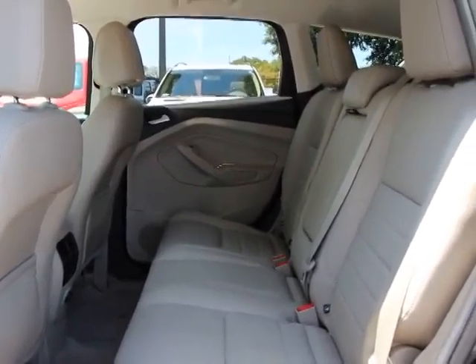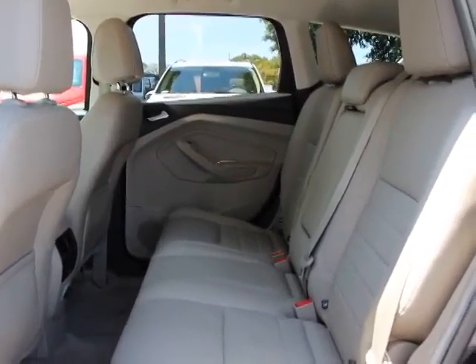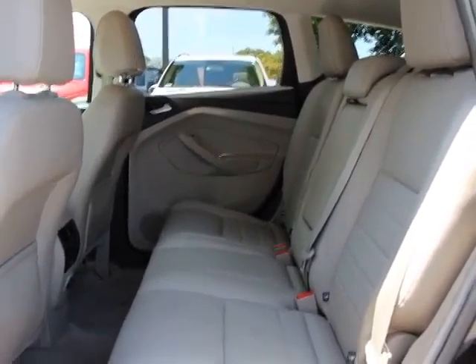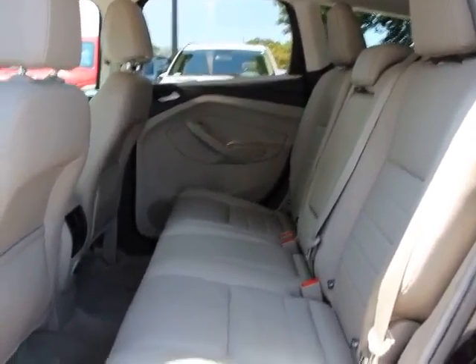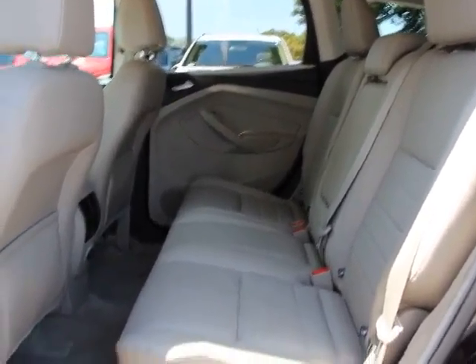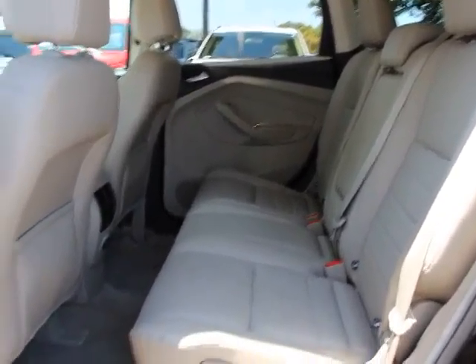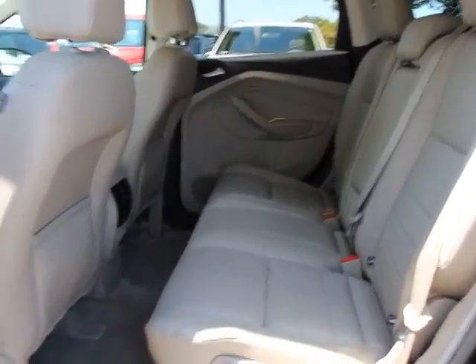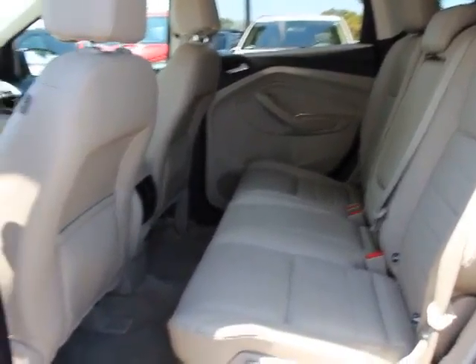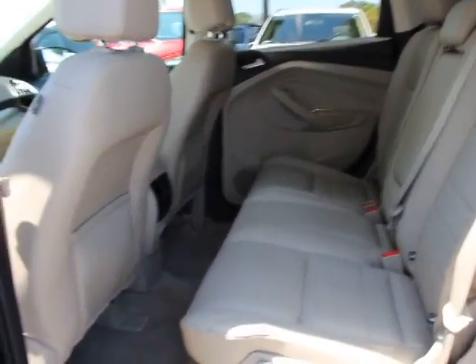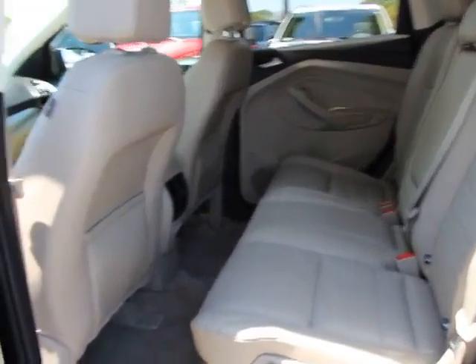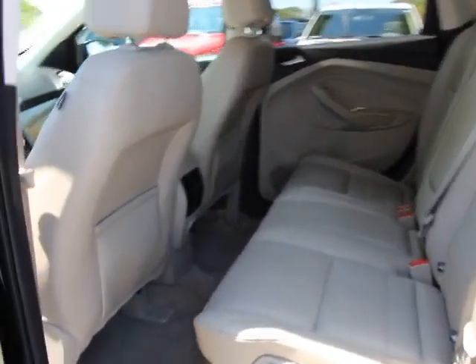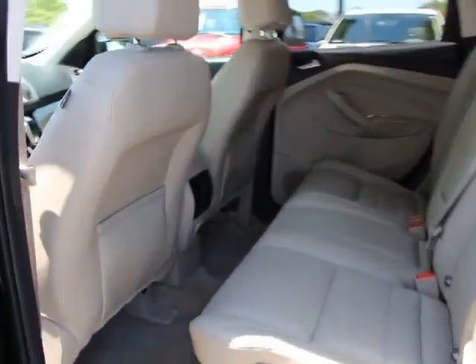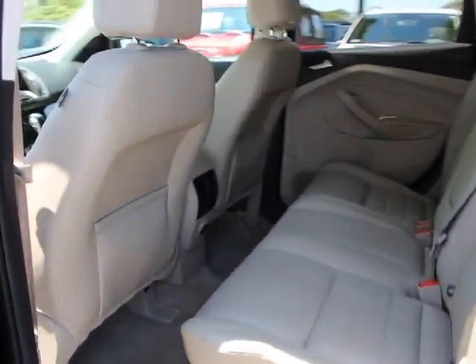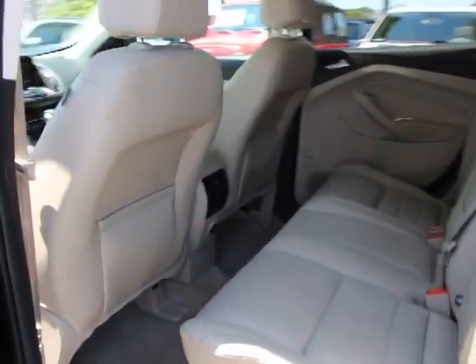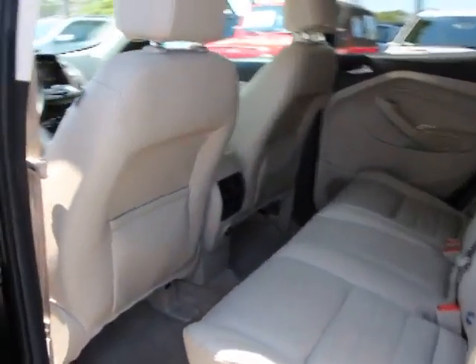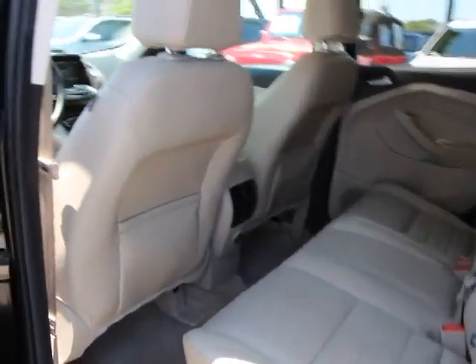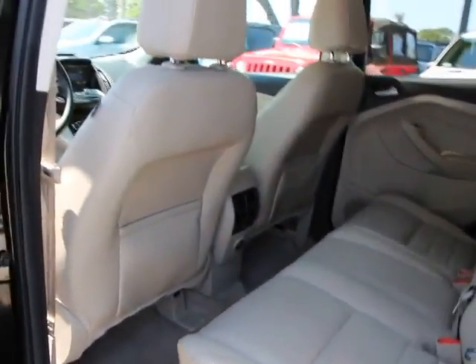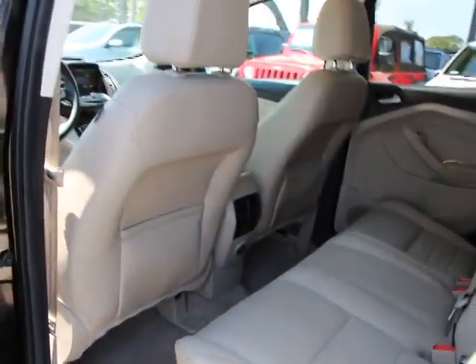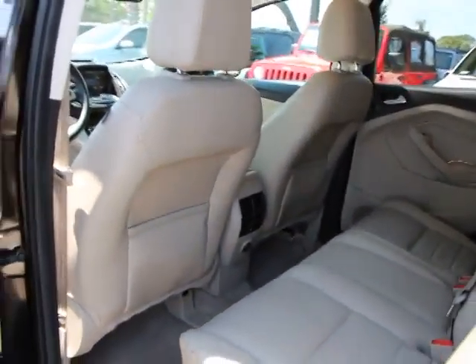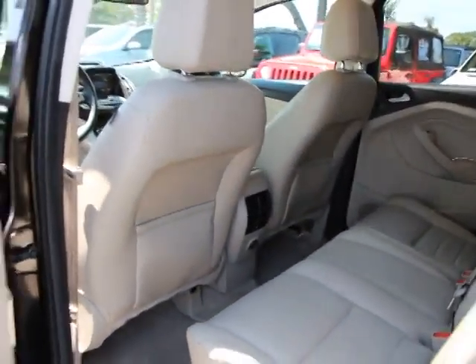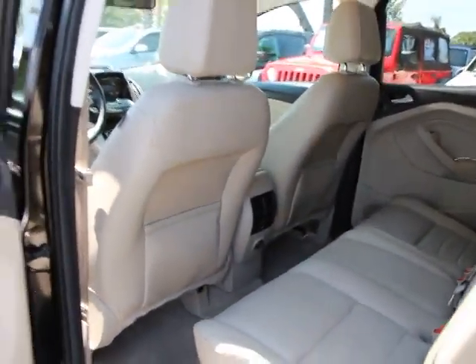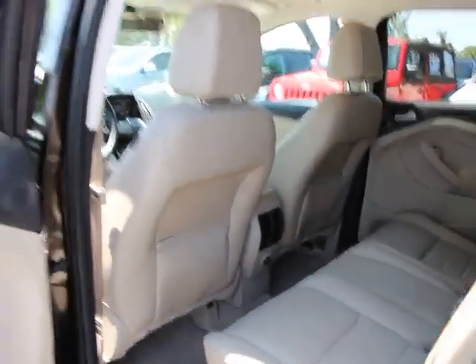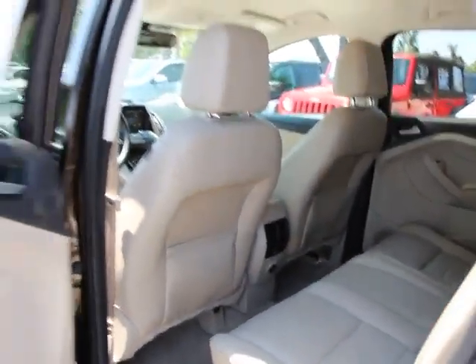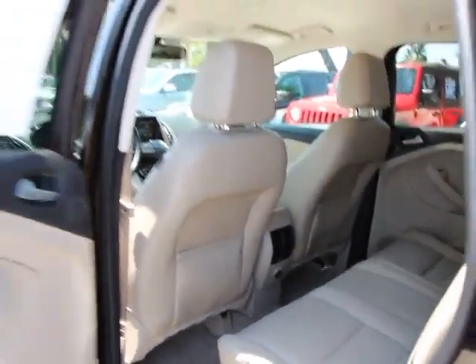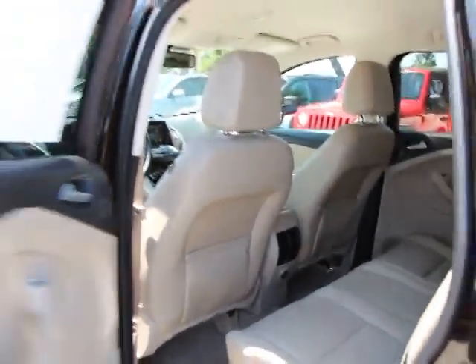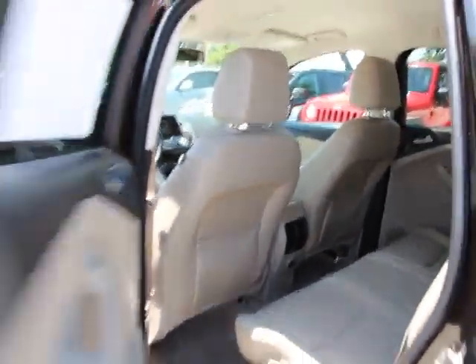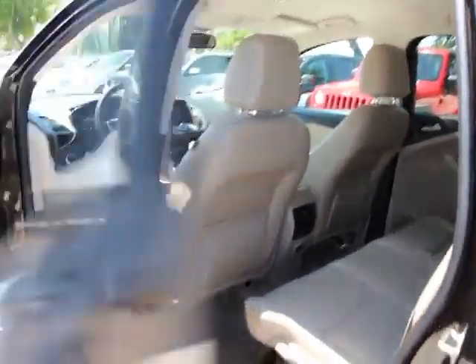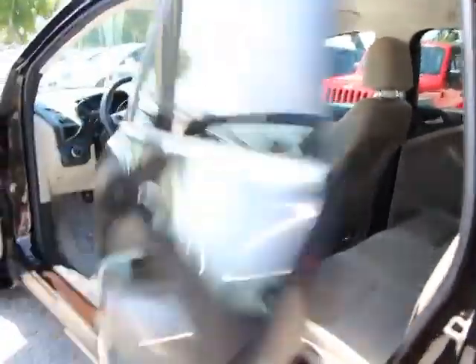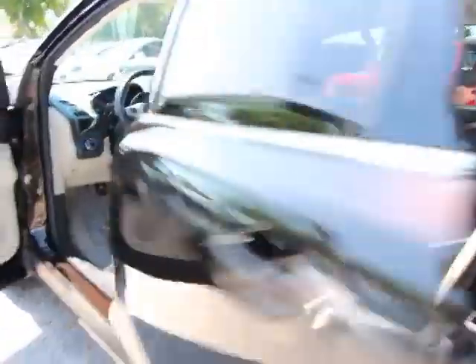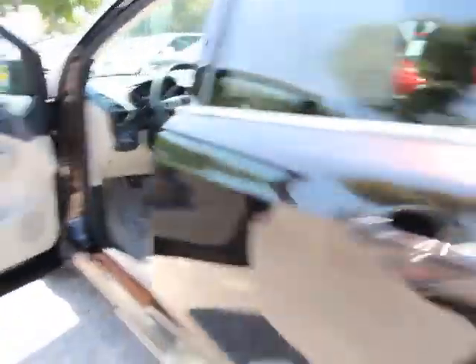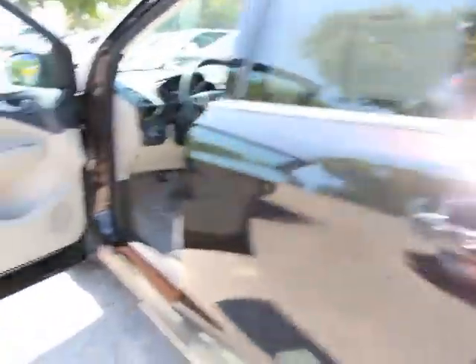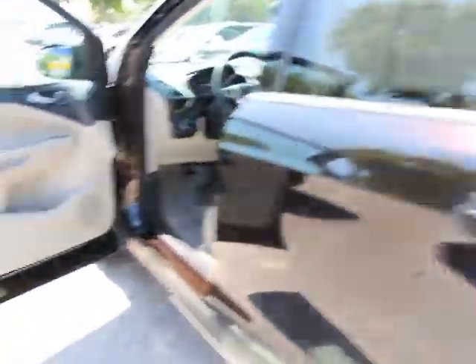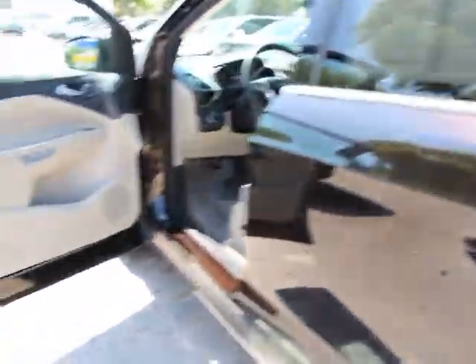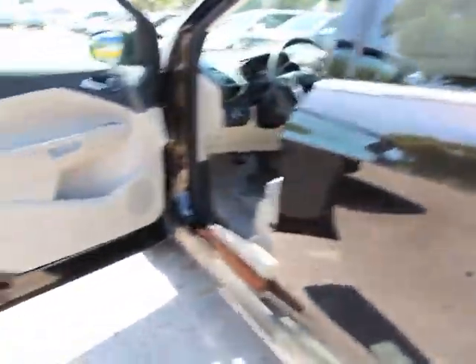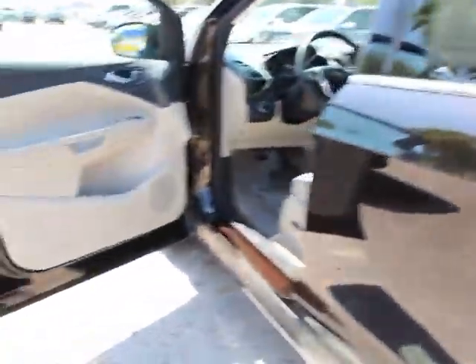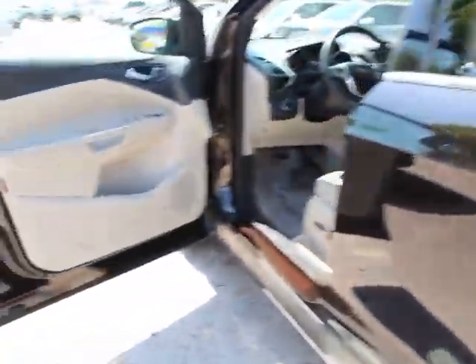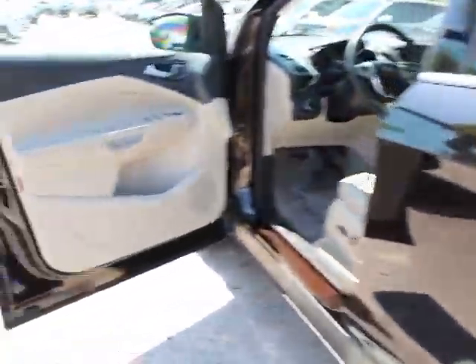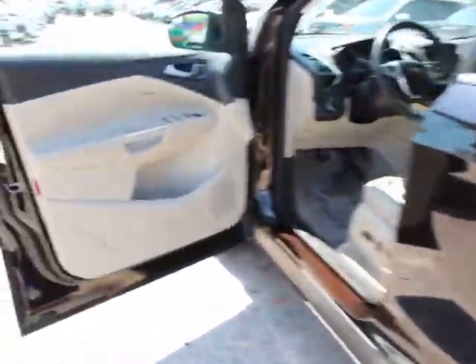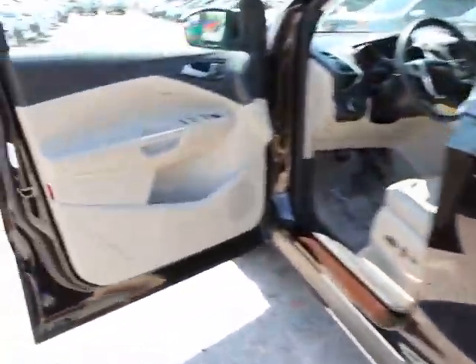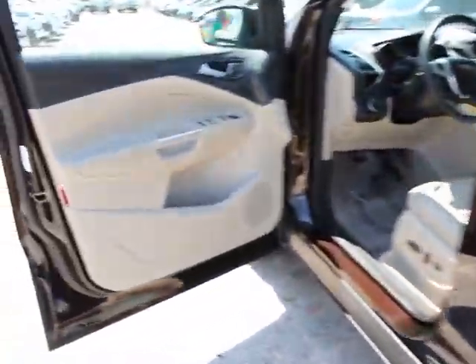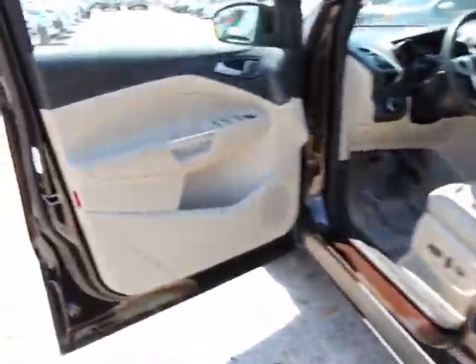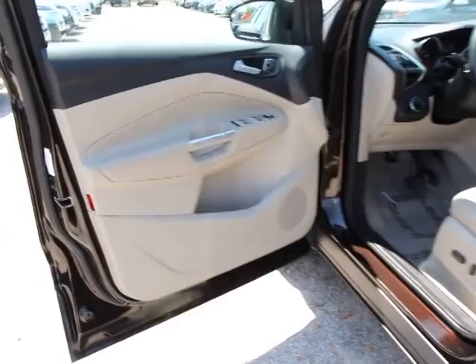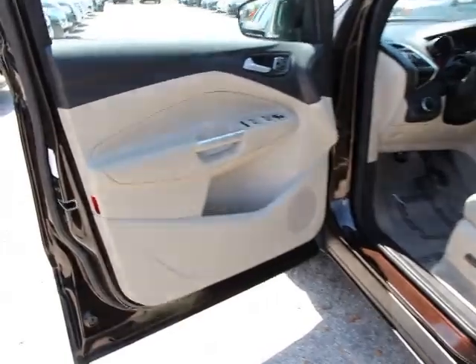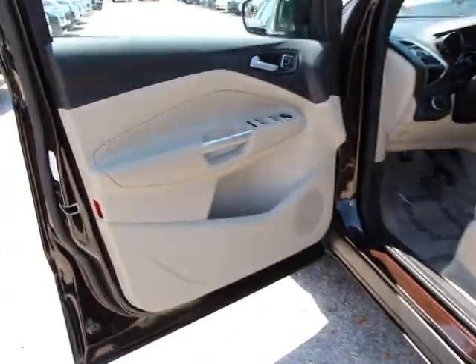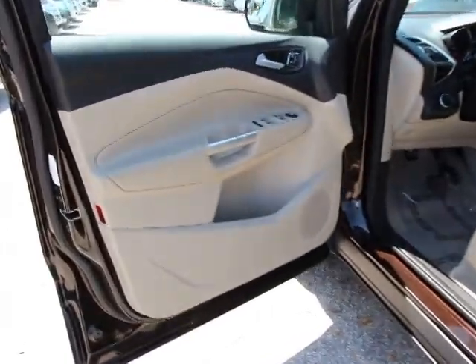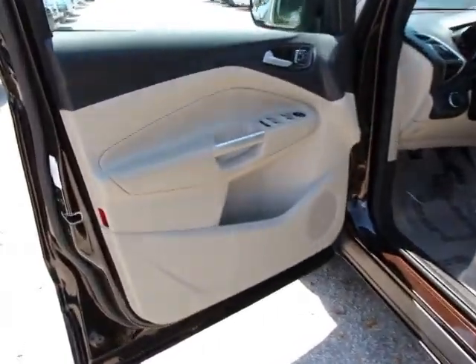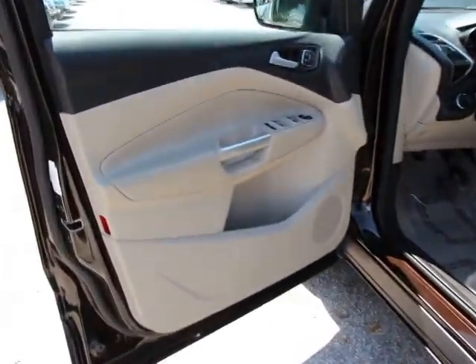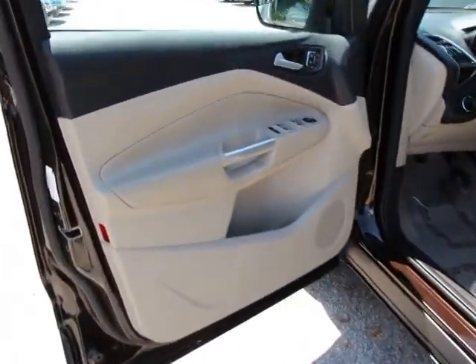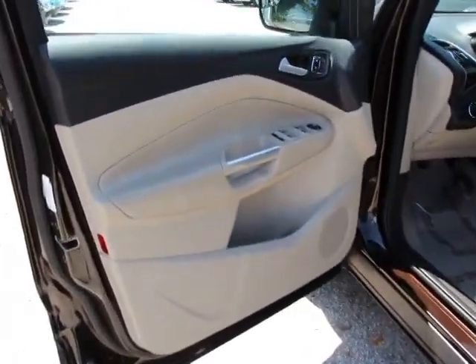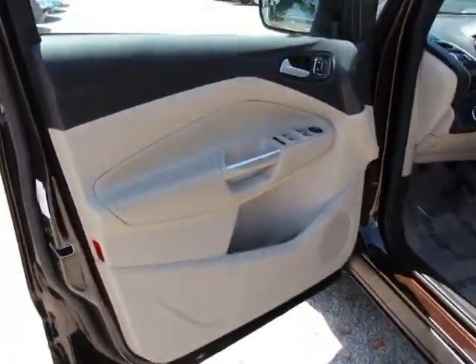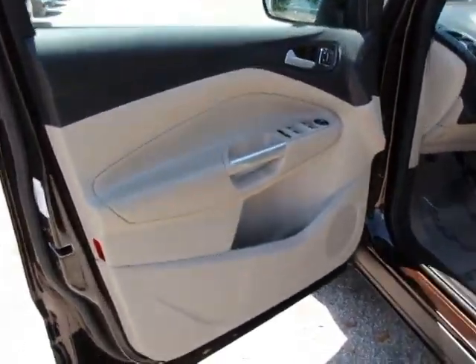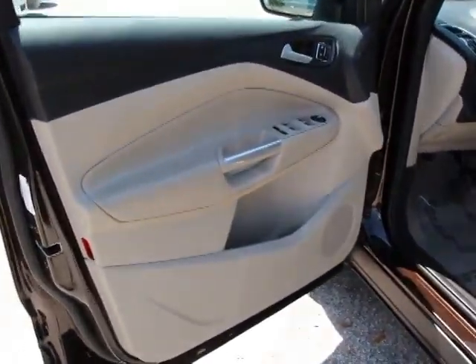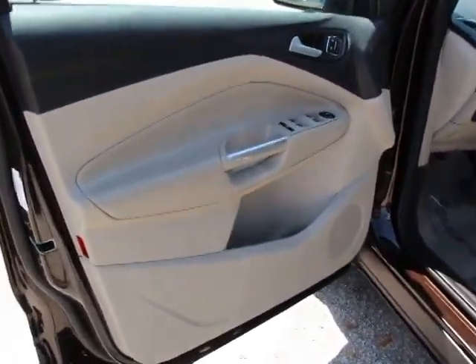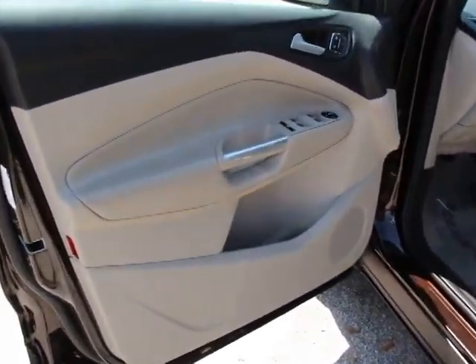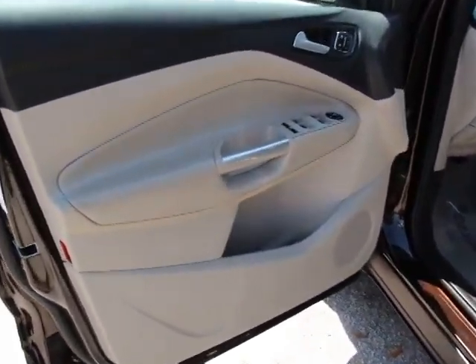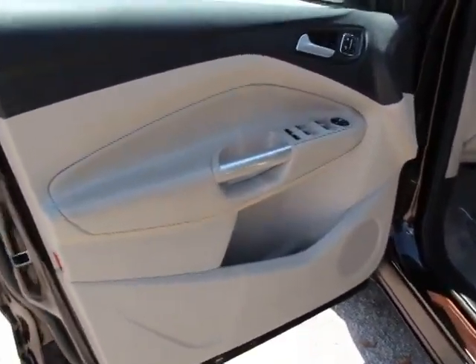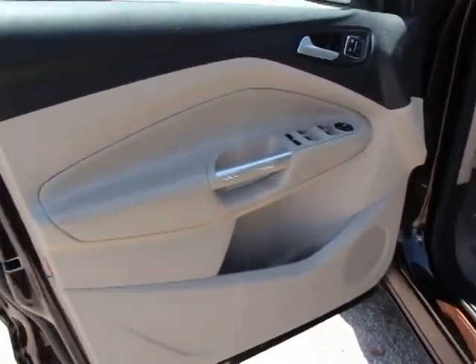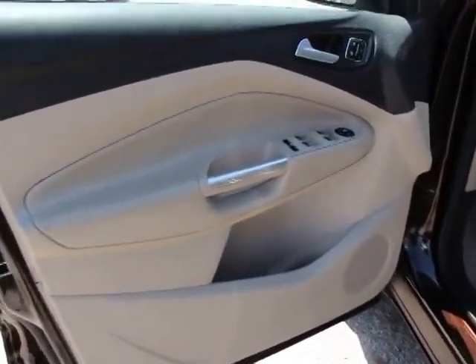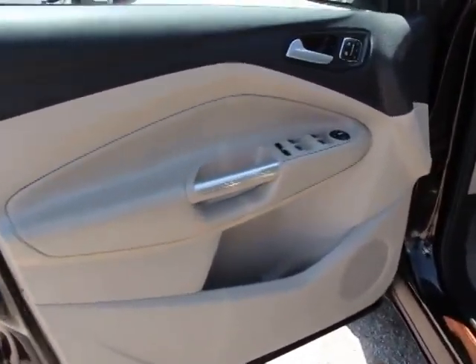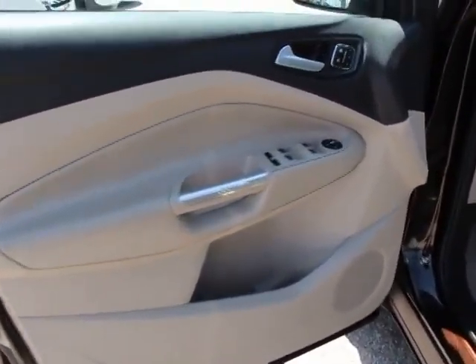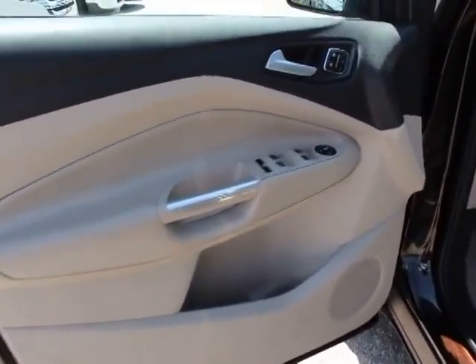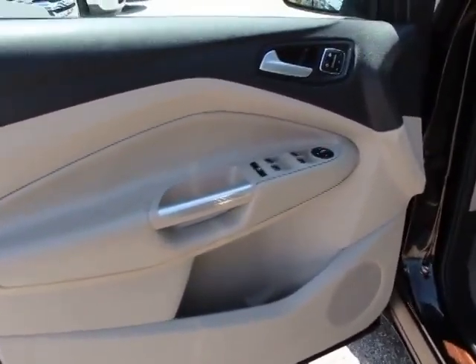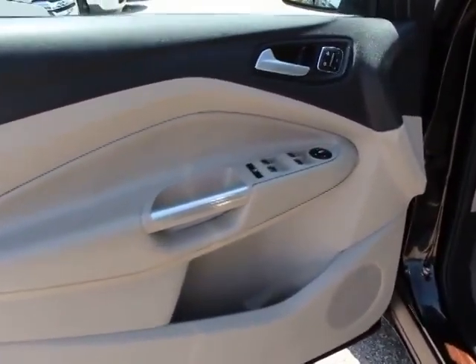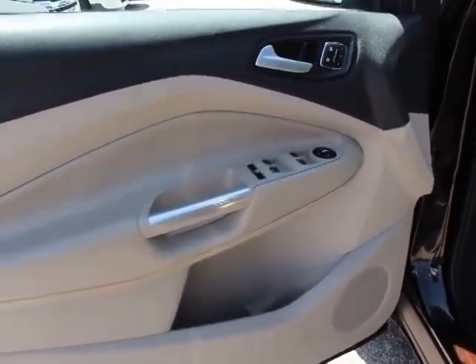Power windows, compass, trip computer, security system, remote keyless entry, brake assist.